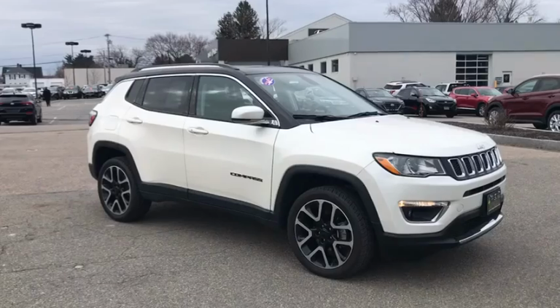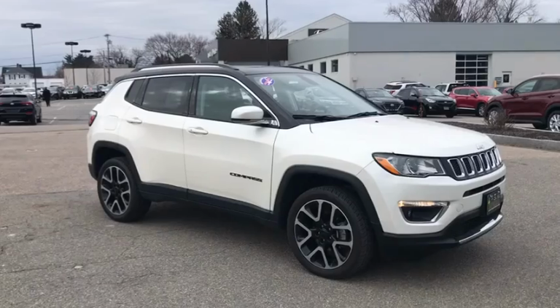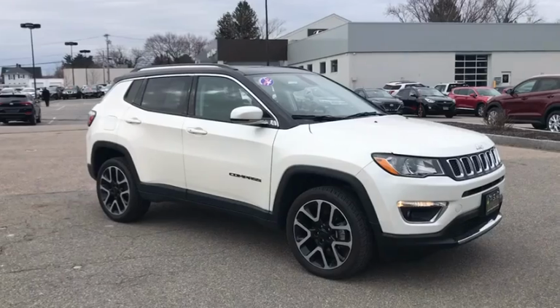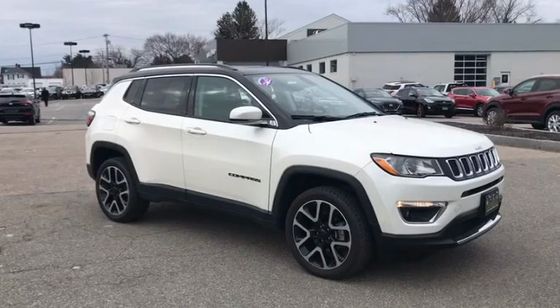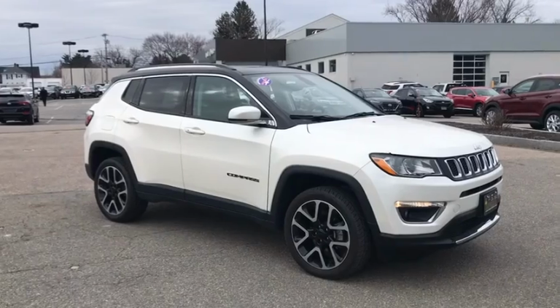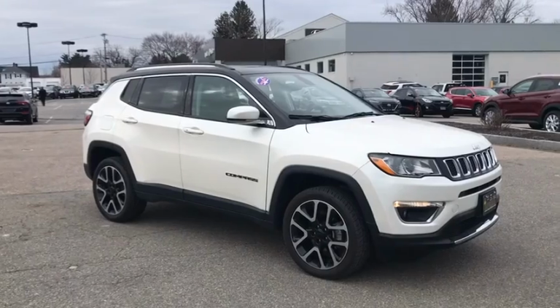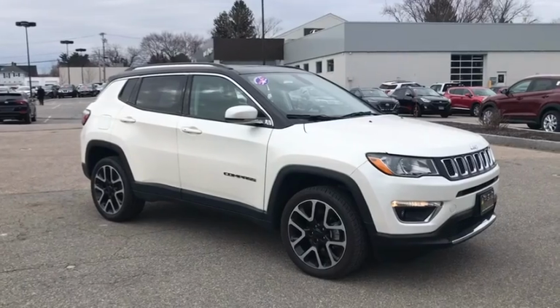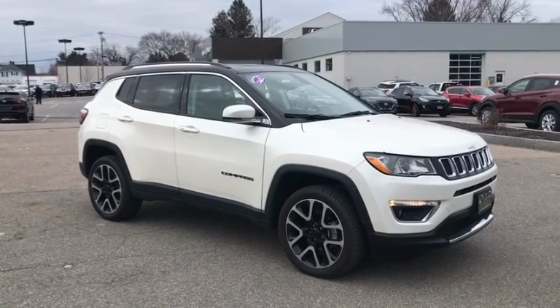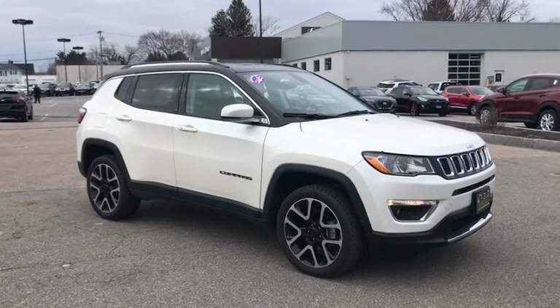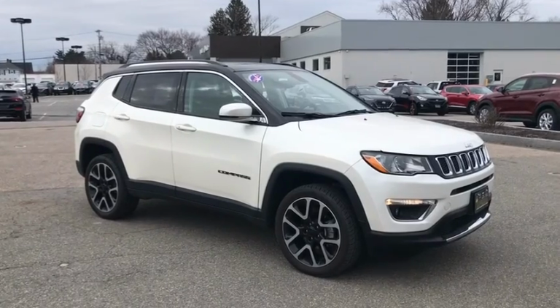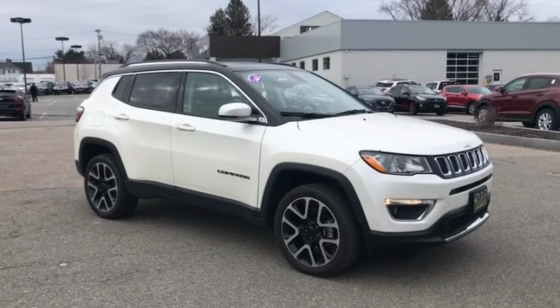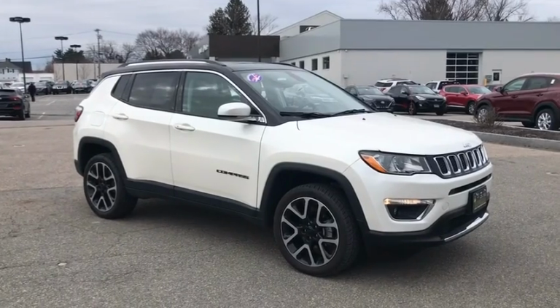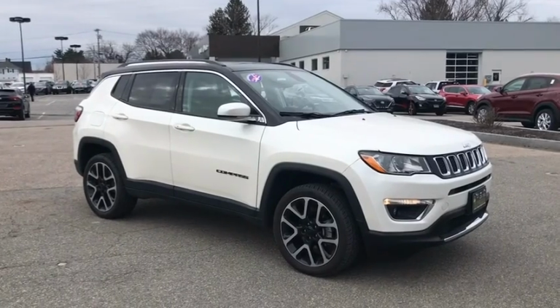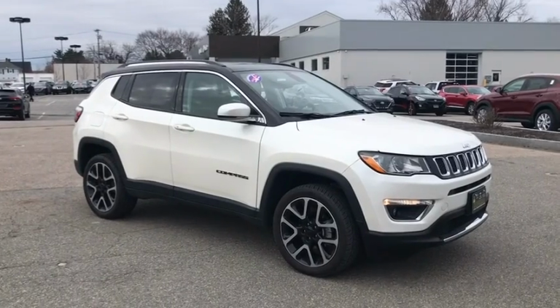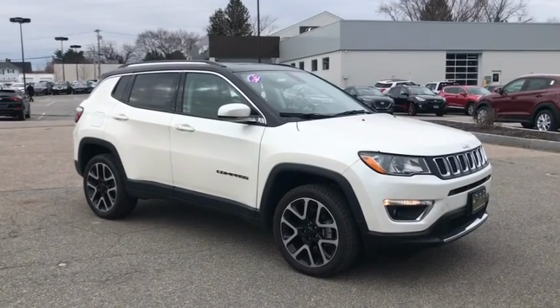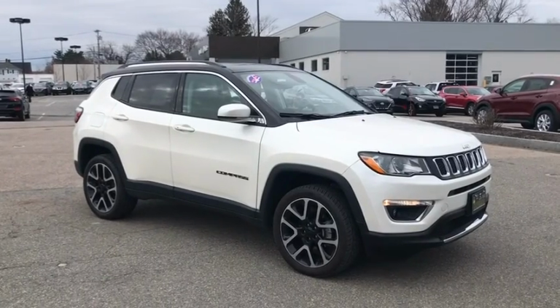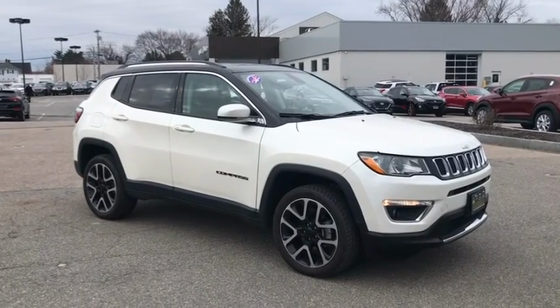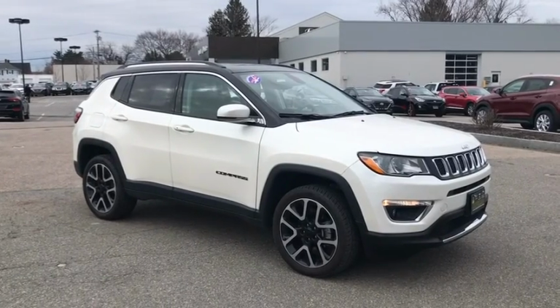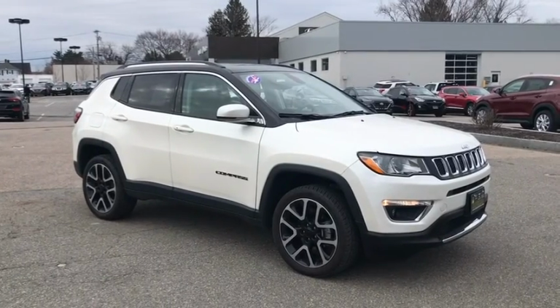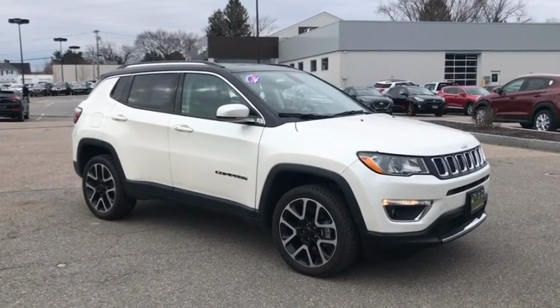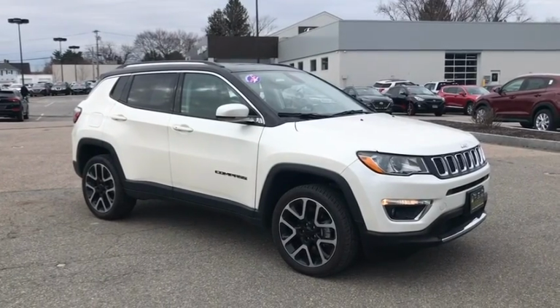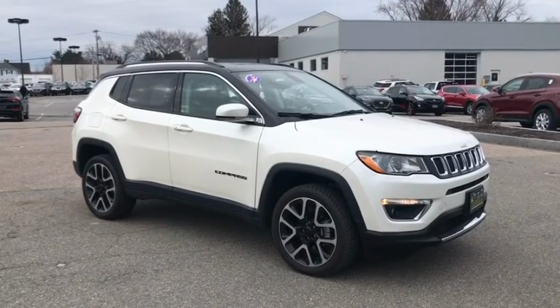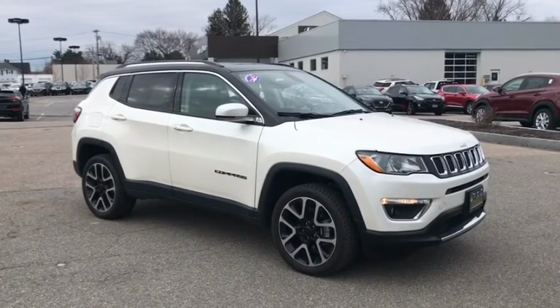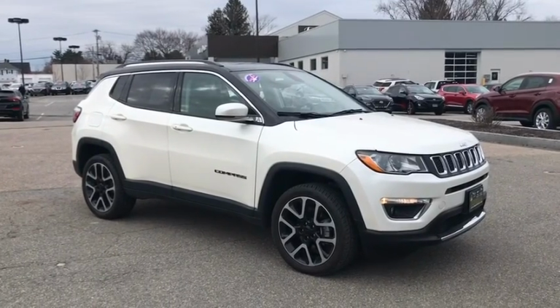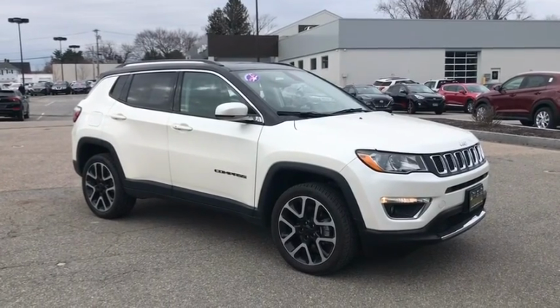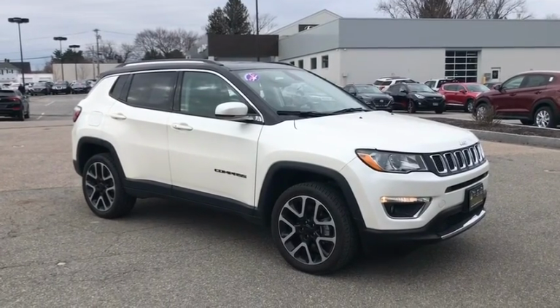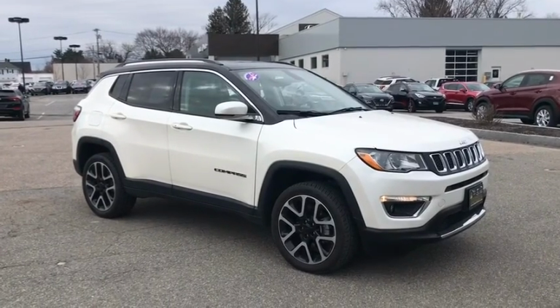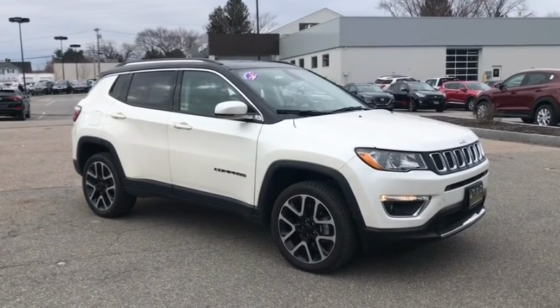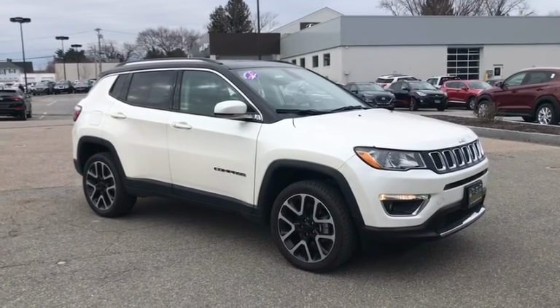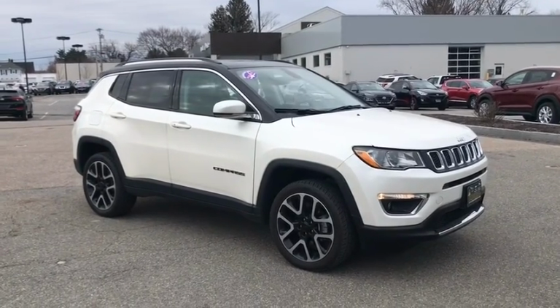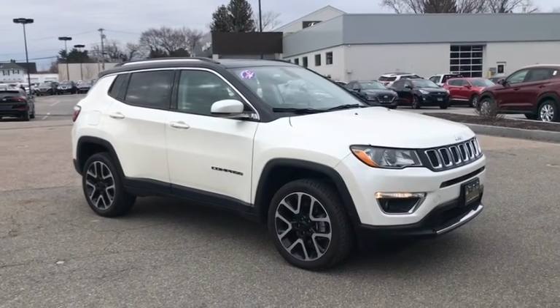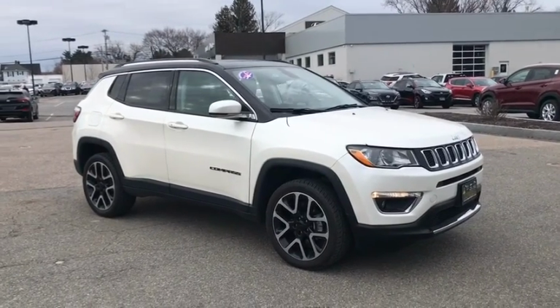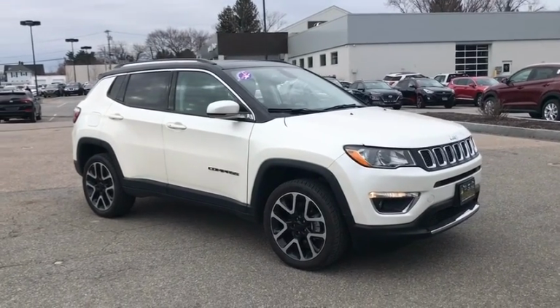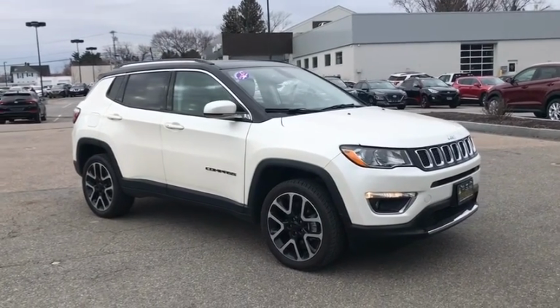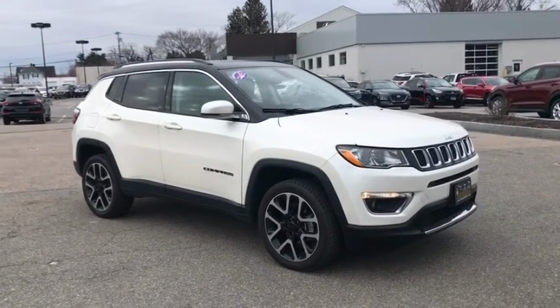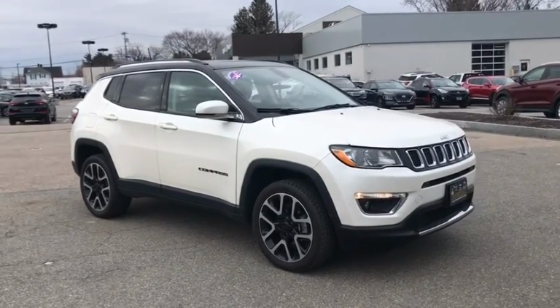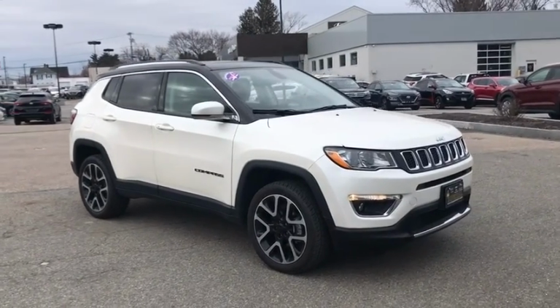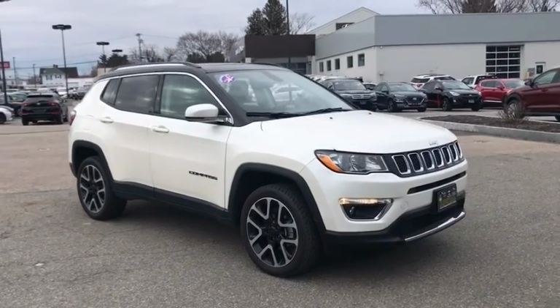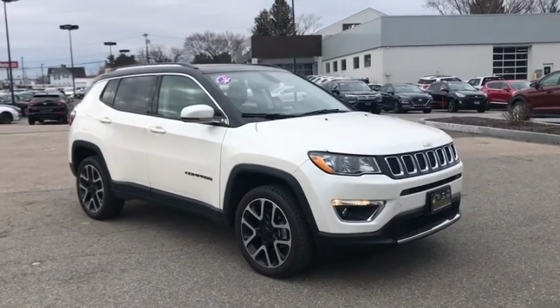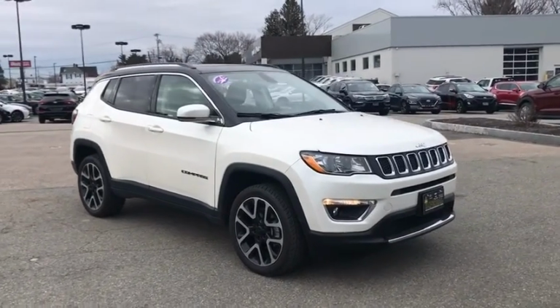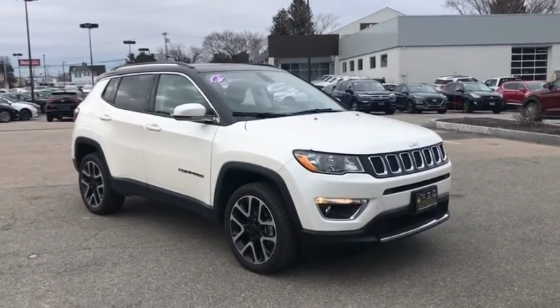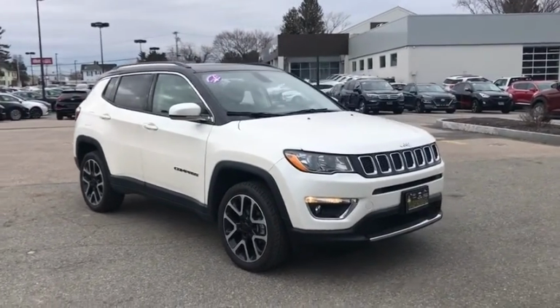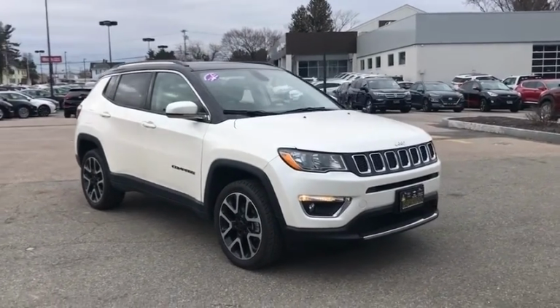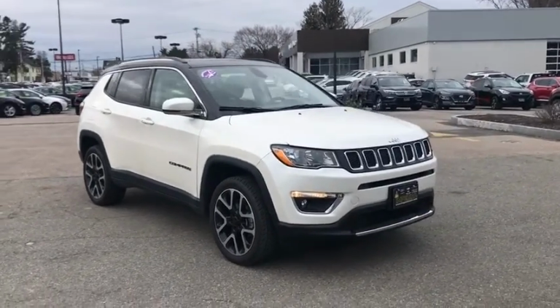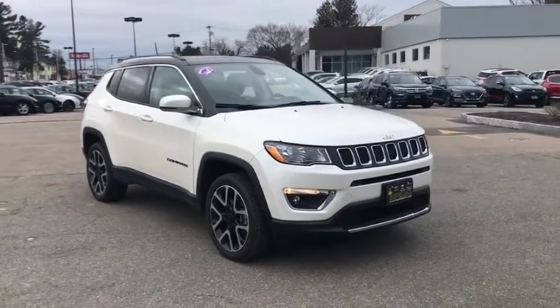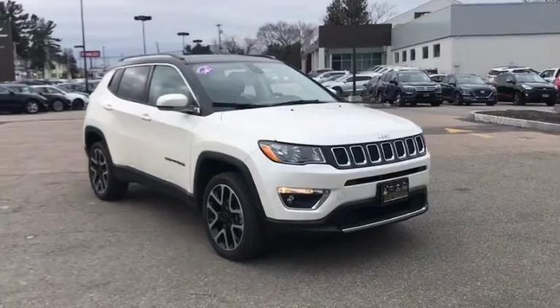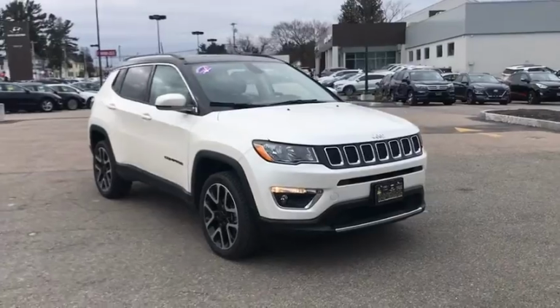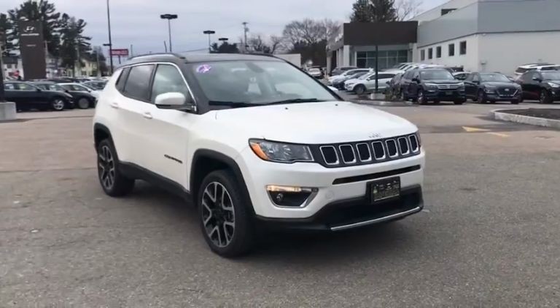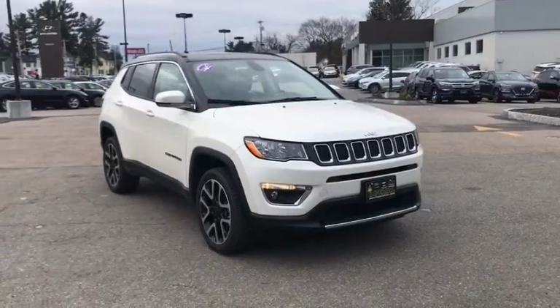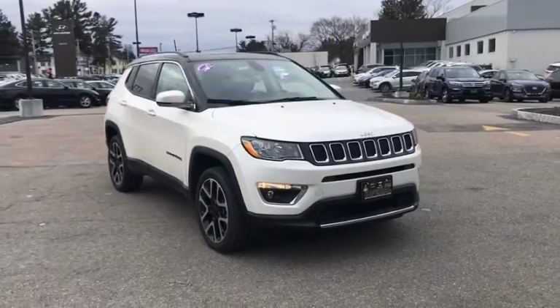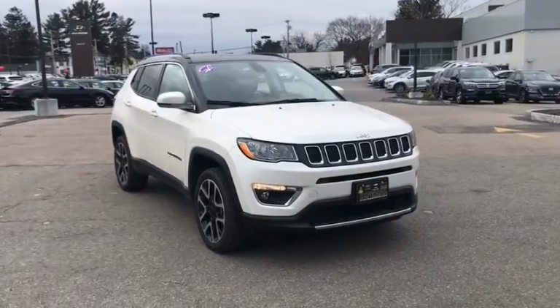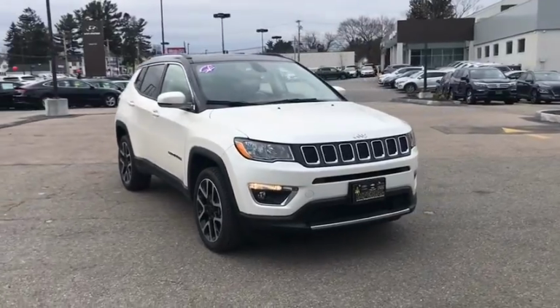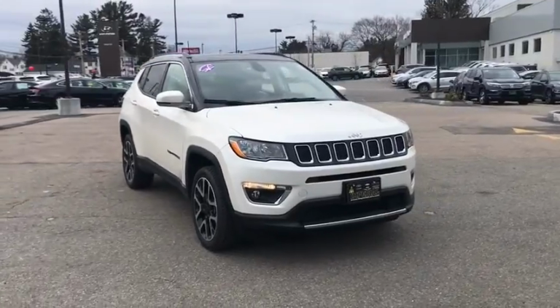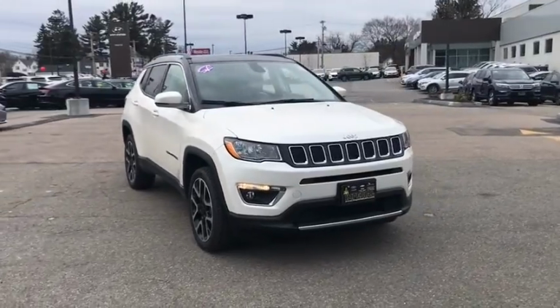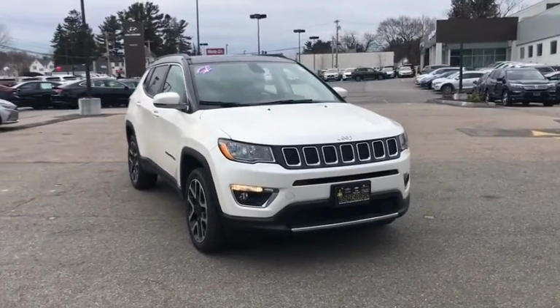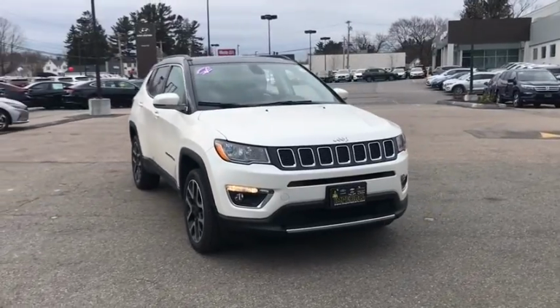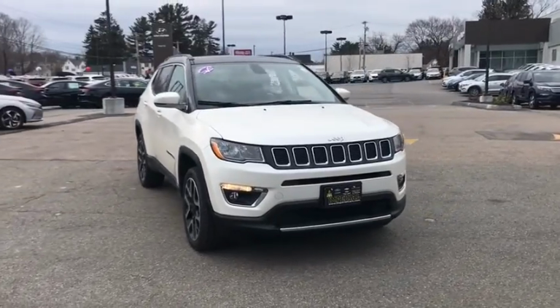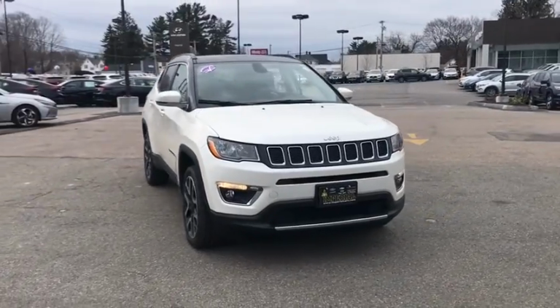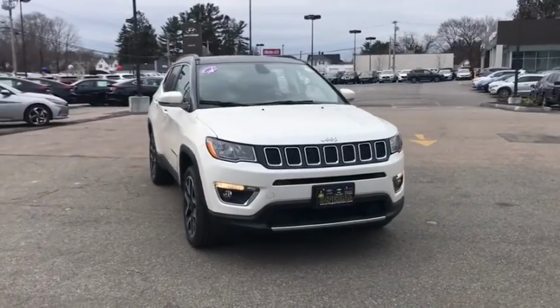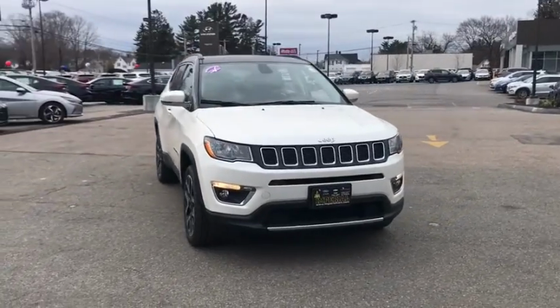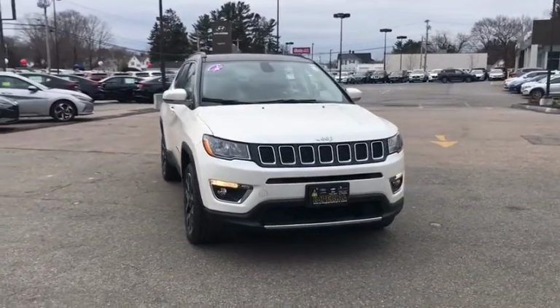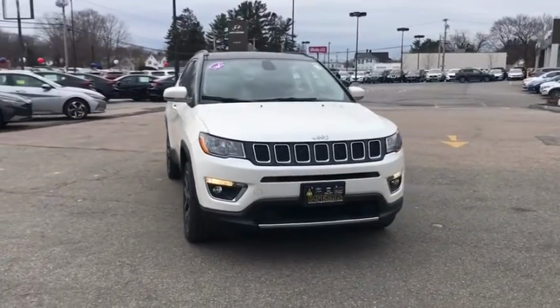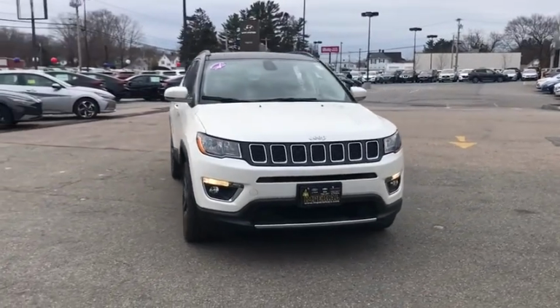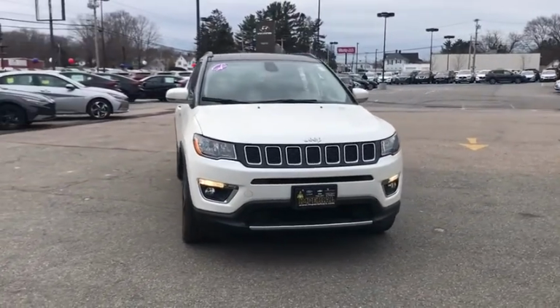Take a ride in the 2017 Jeep Compass. The Jeep Compass has a solid, sophisticated 16-valve engine.